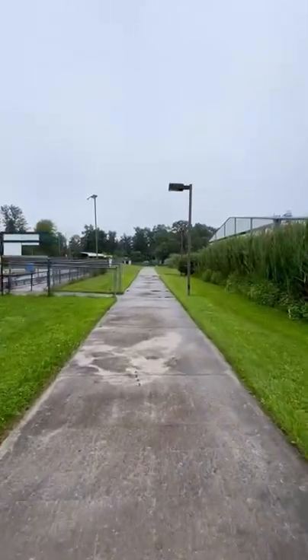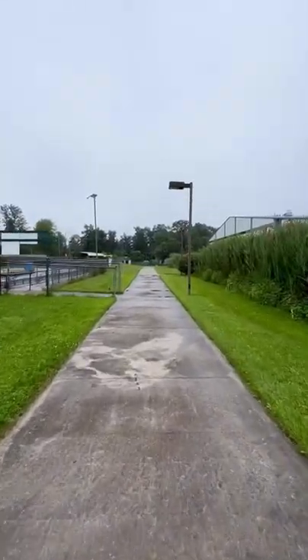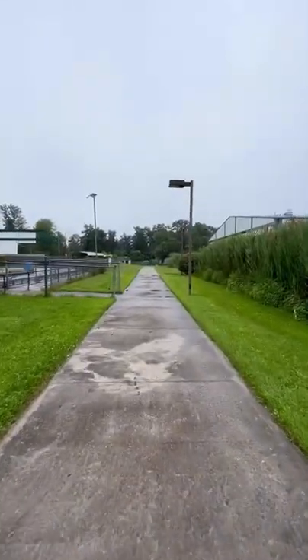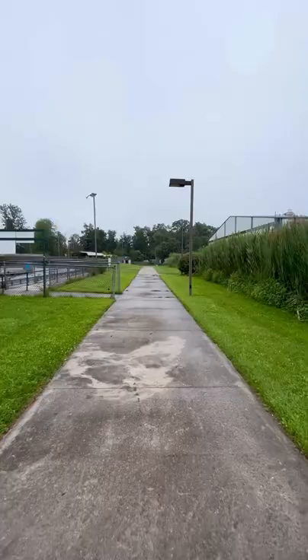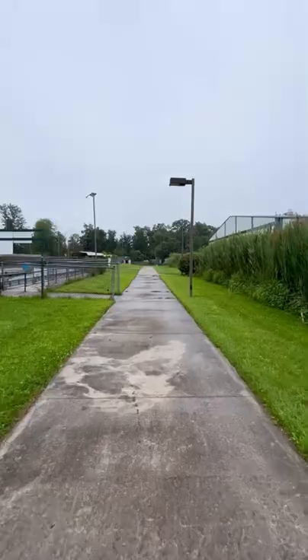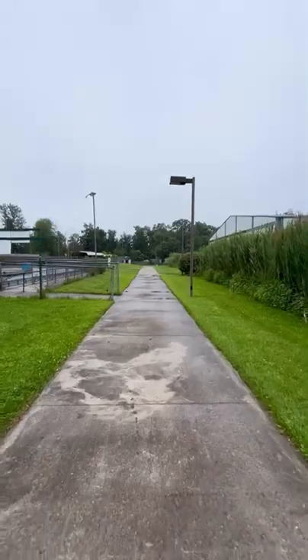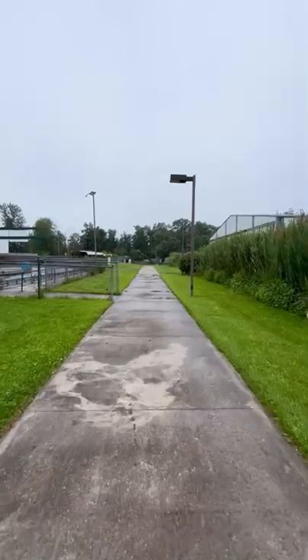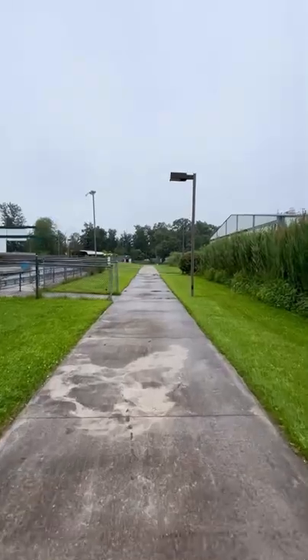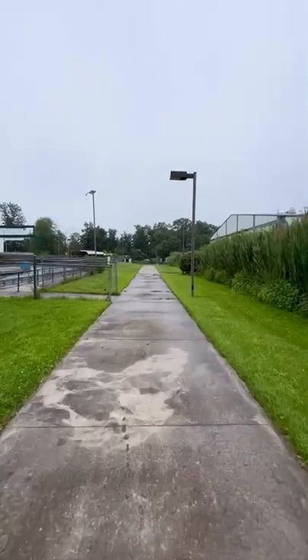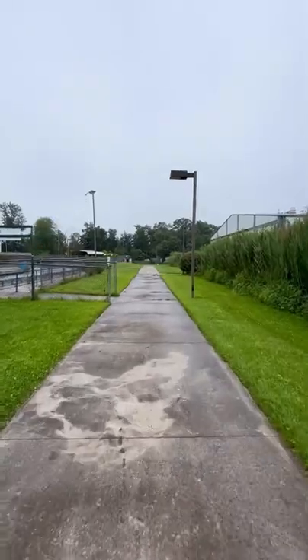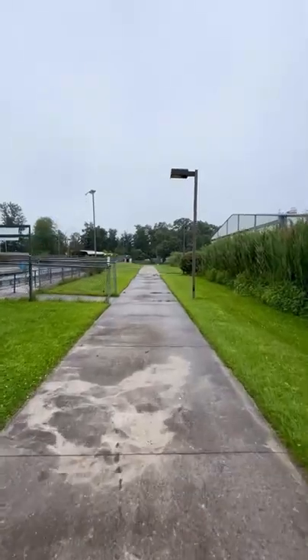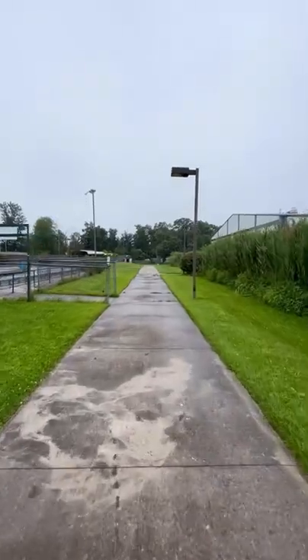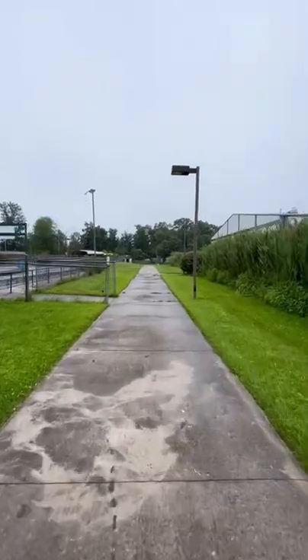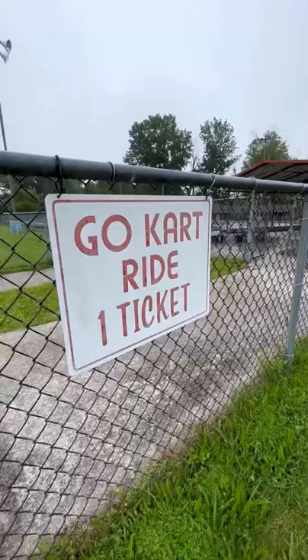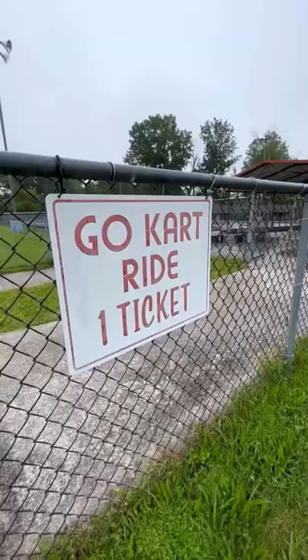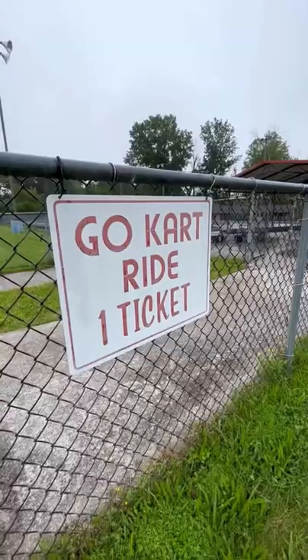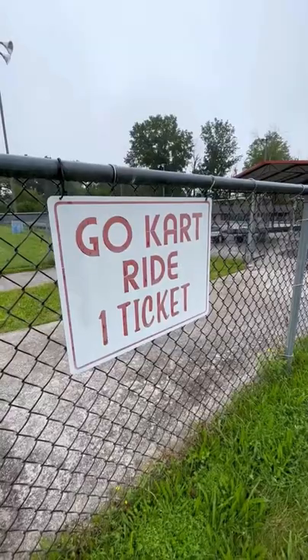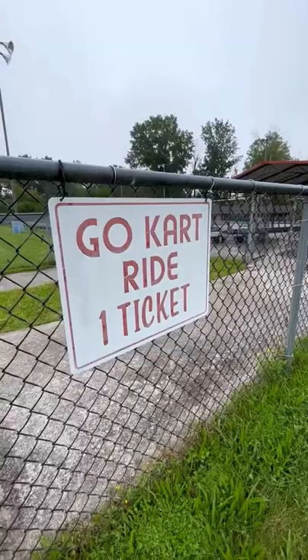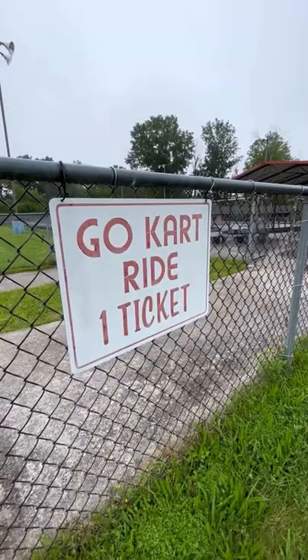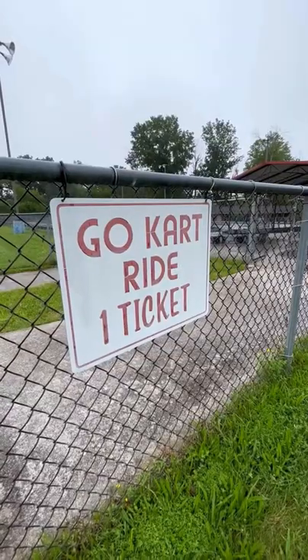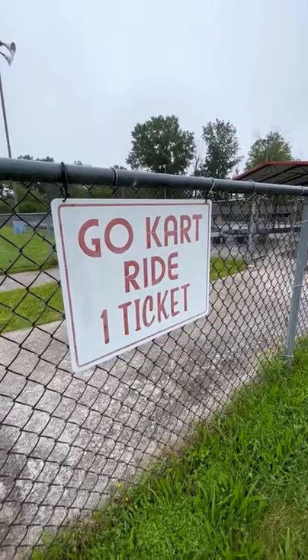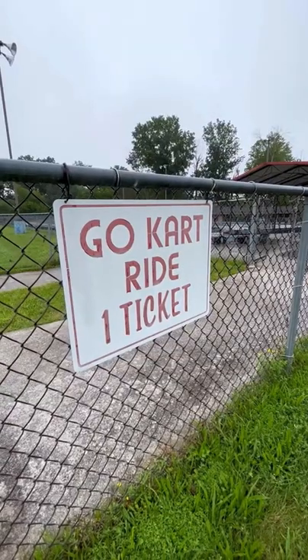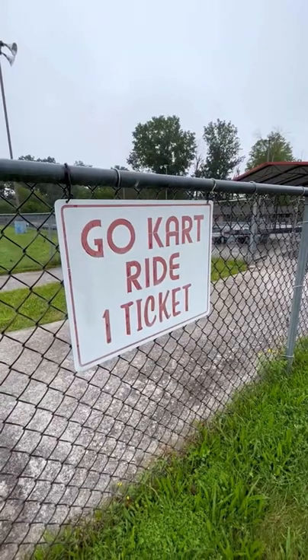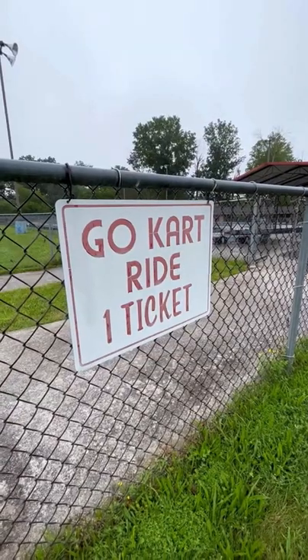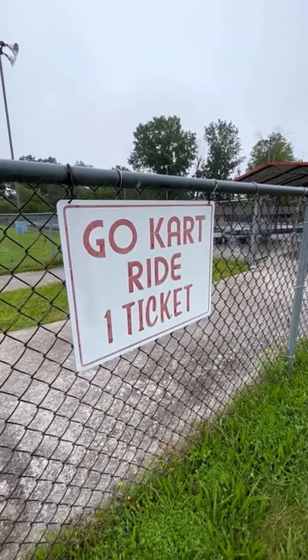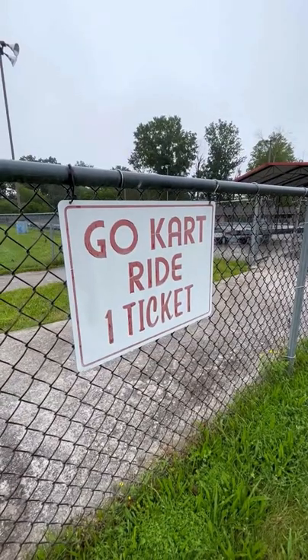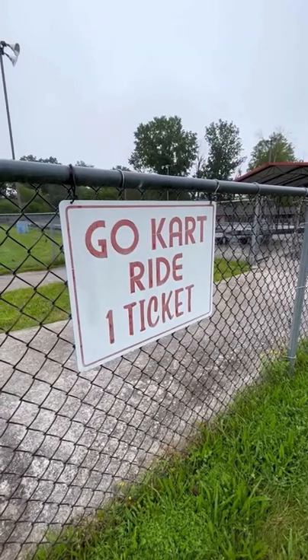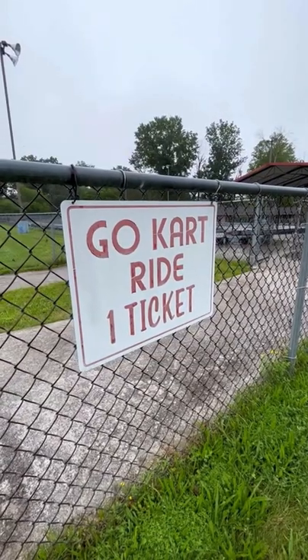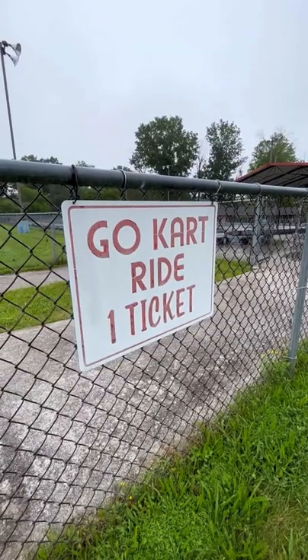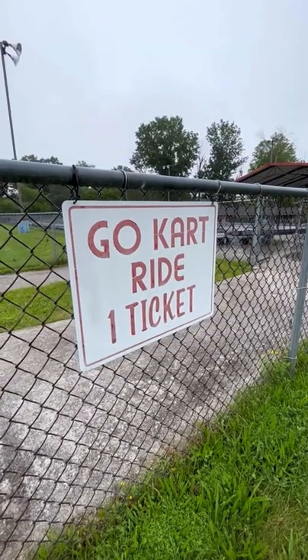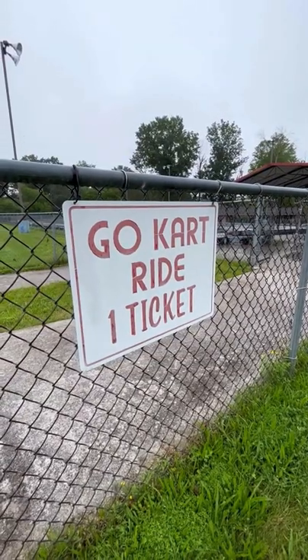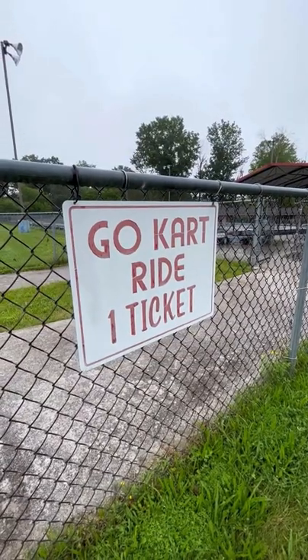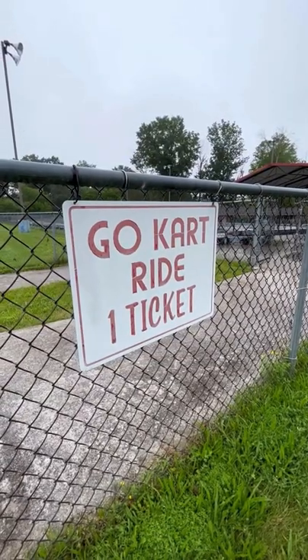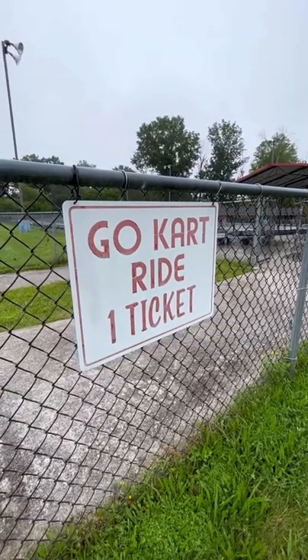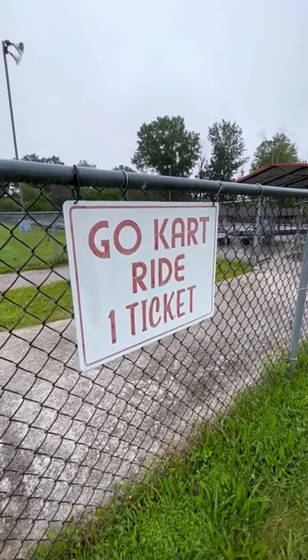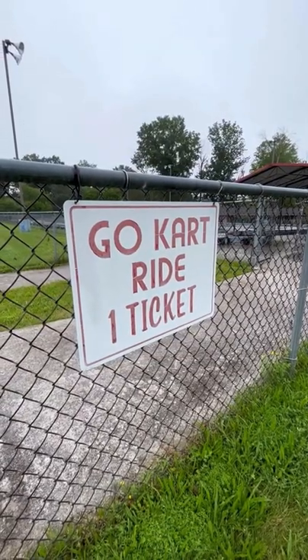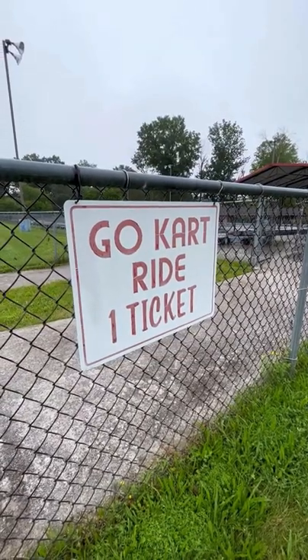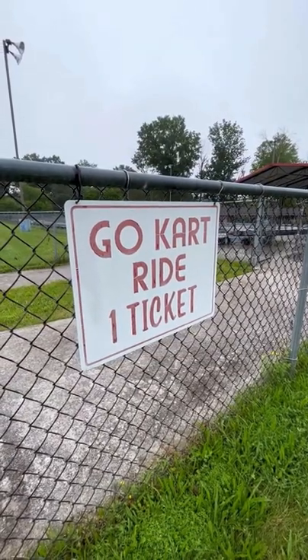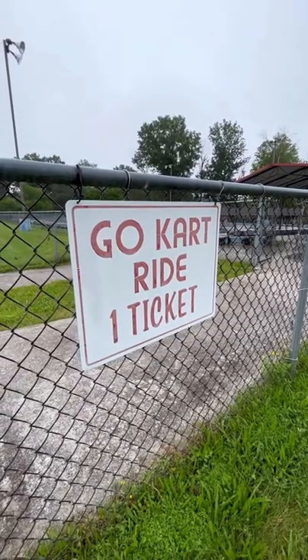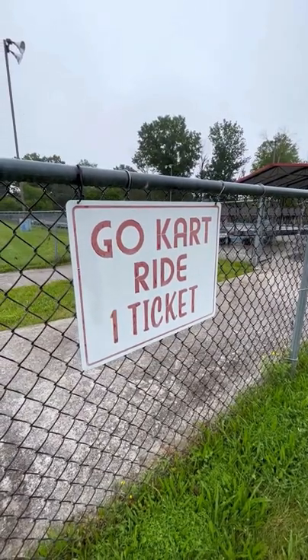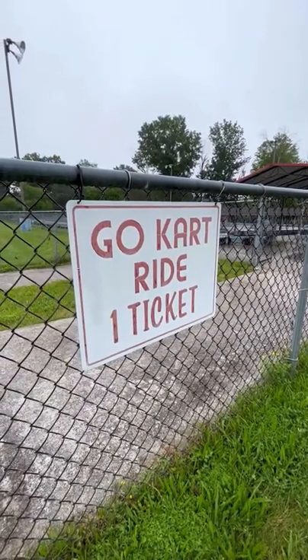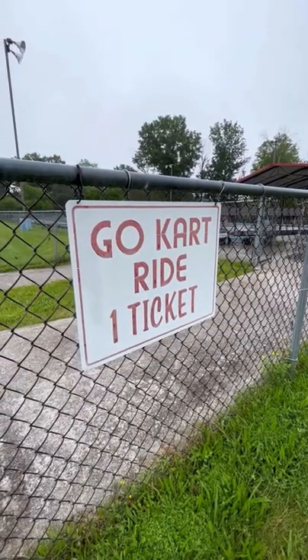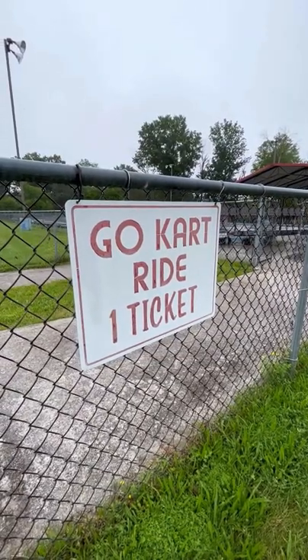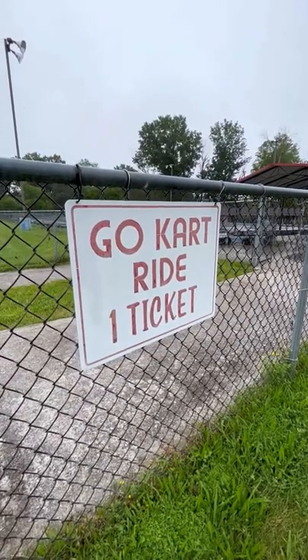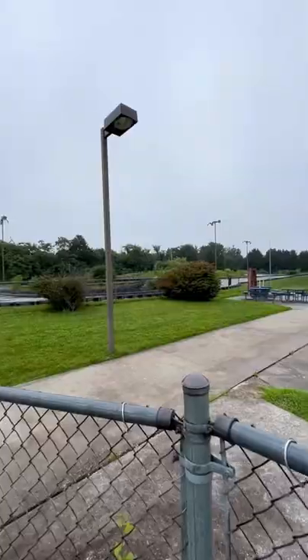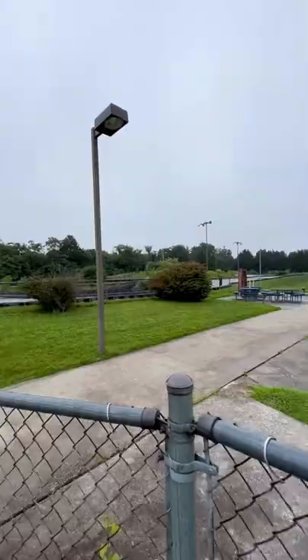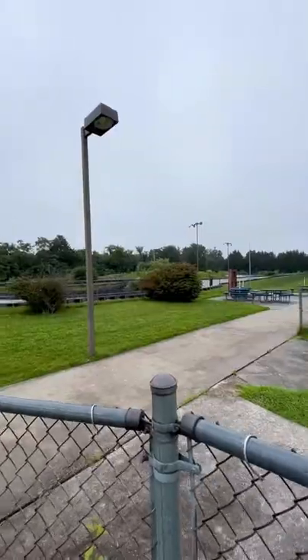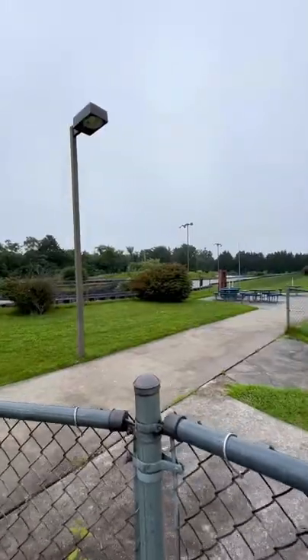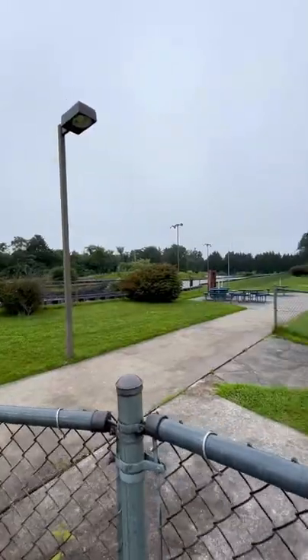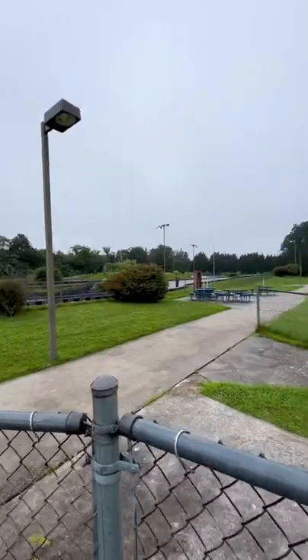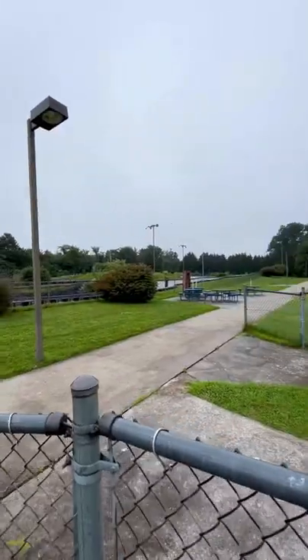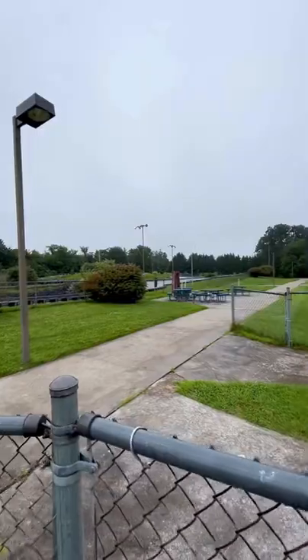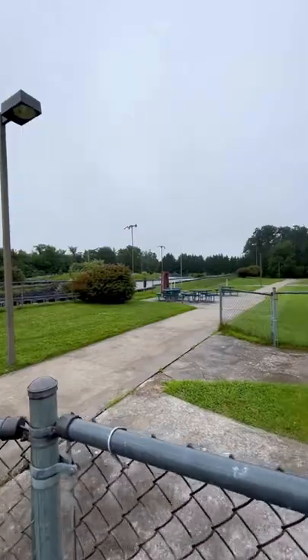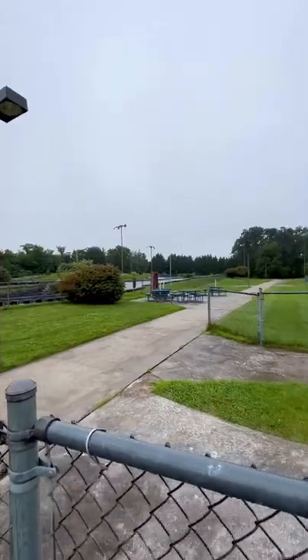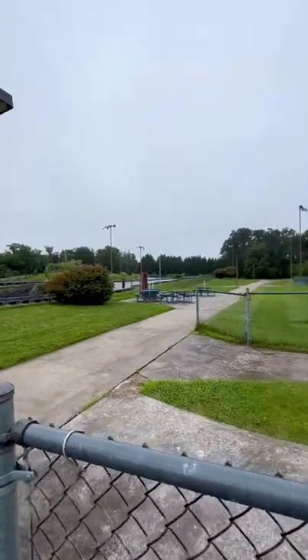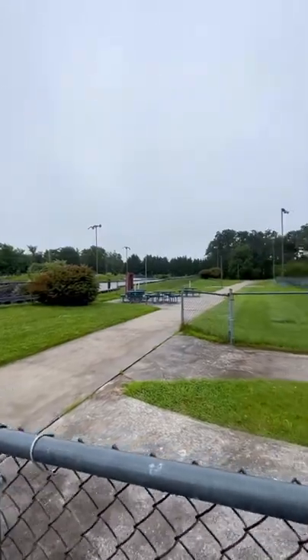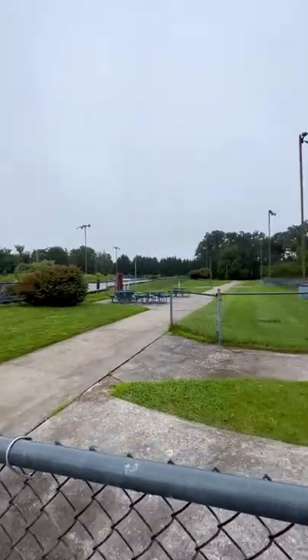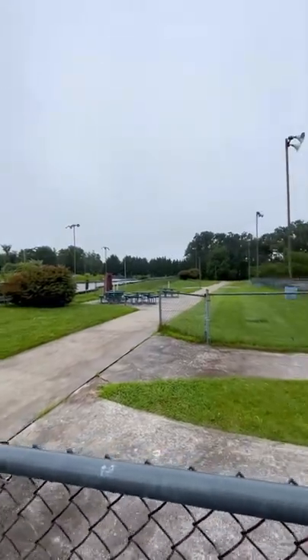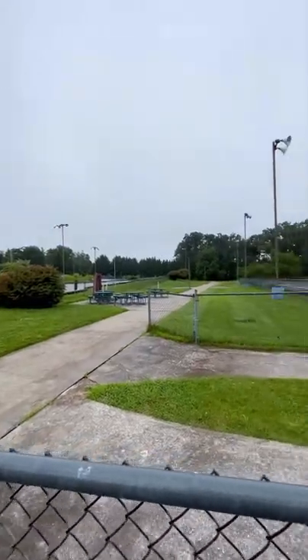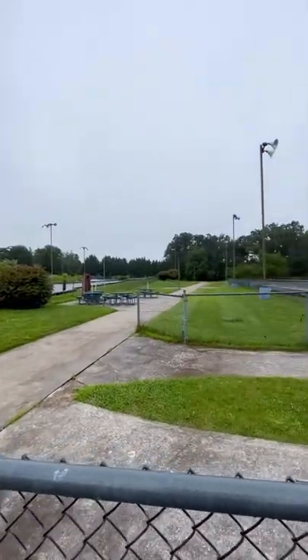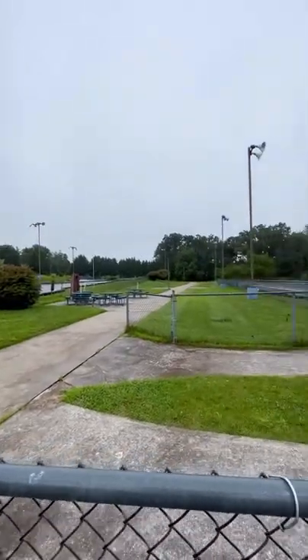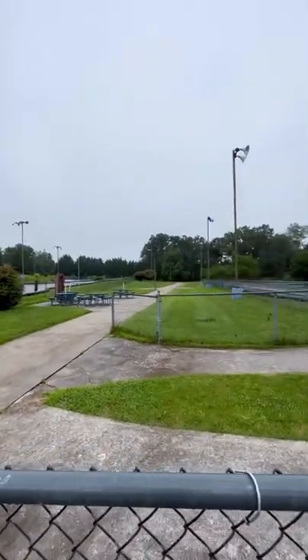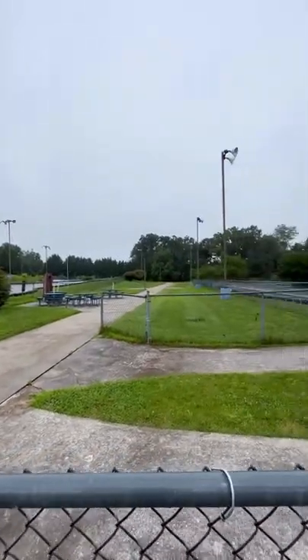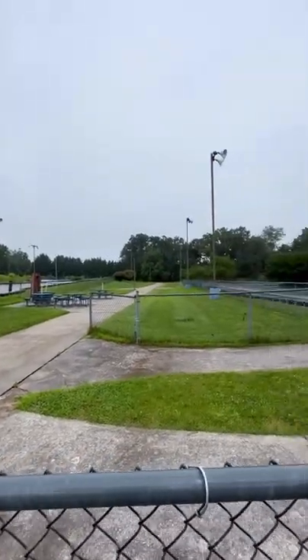It's 2022, but I bet back in the day a lot of families had fun here. Anyways, we're going to keep walking down this path. Here's another shot of the go-kart track.